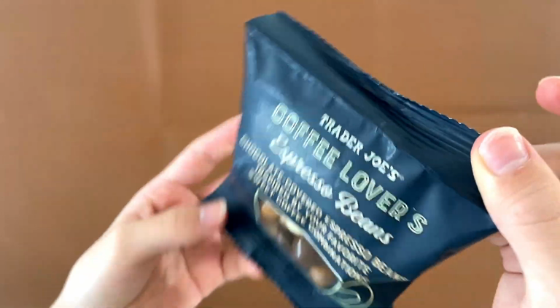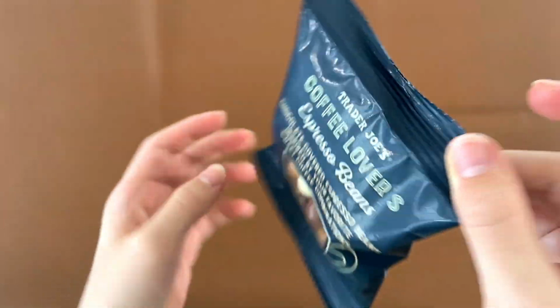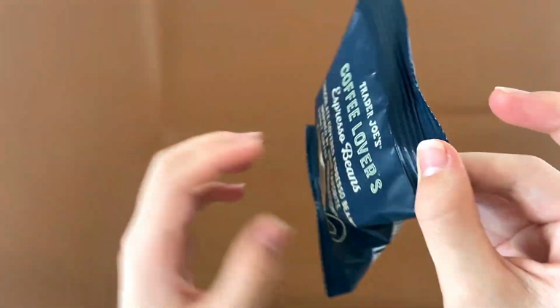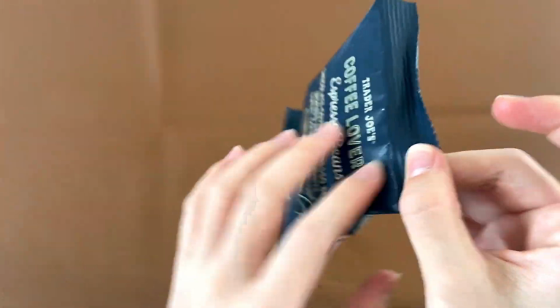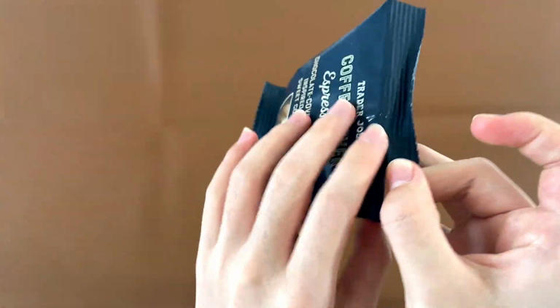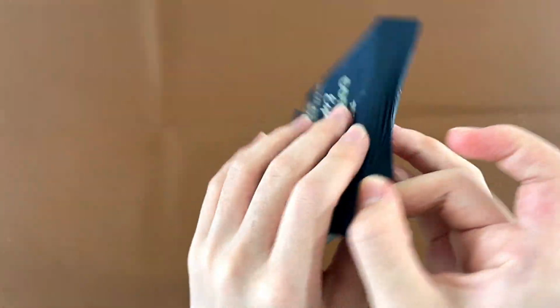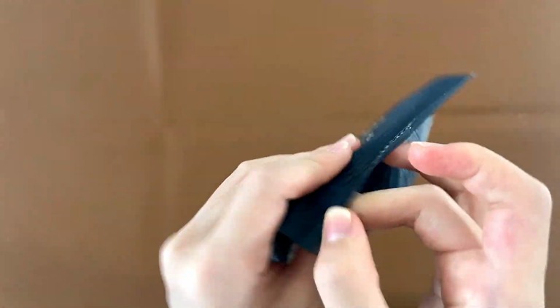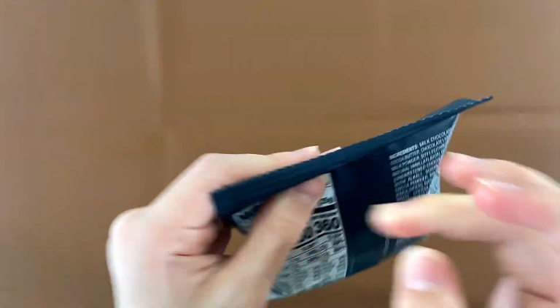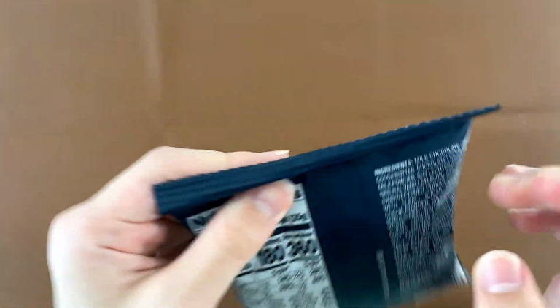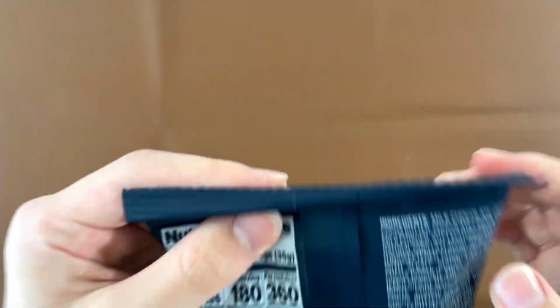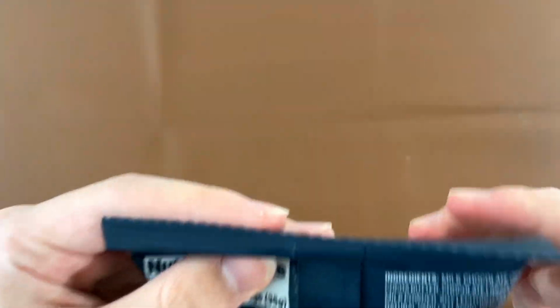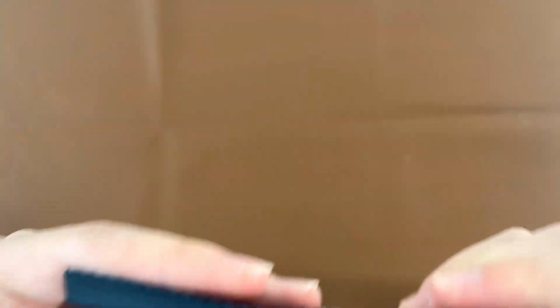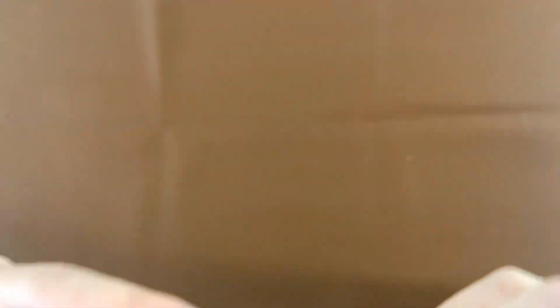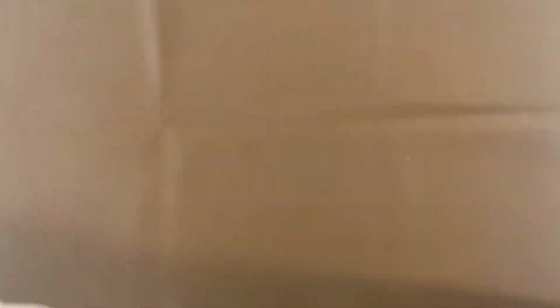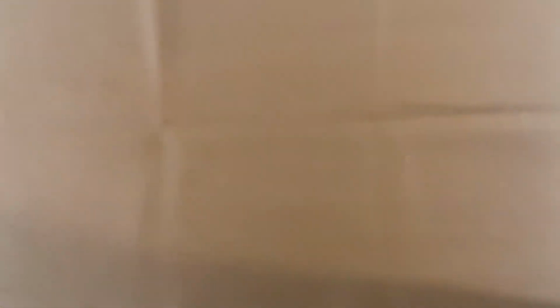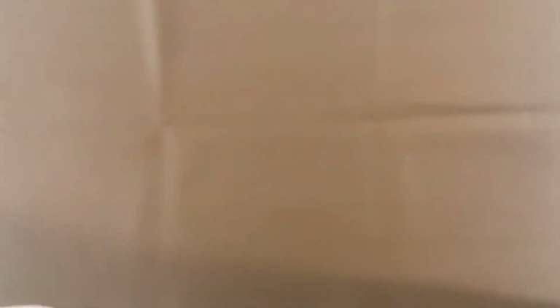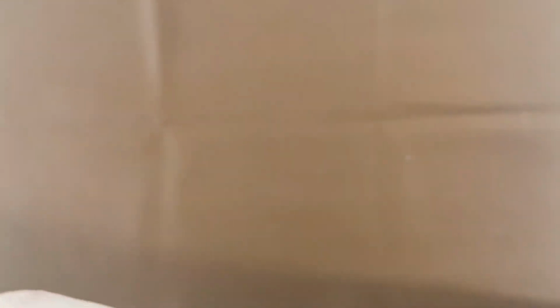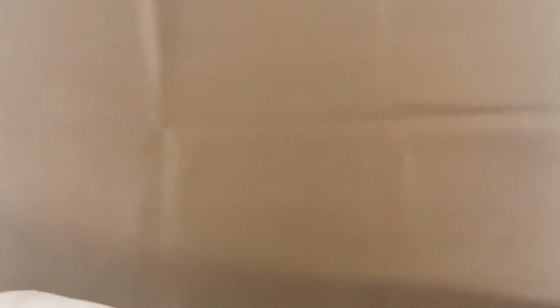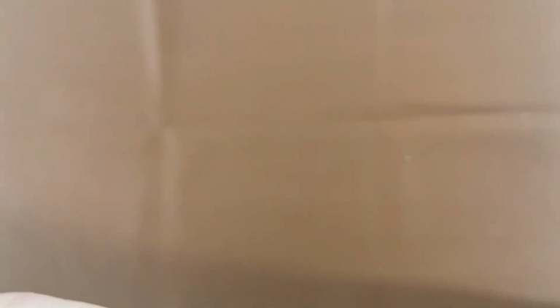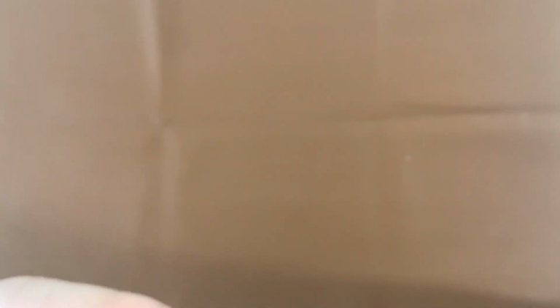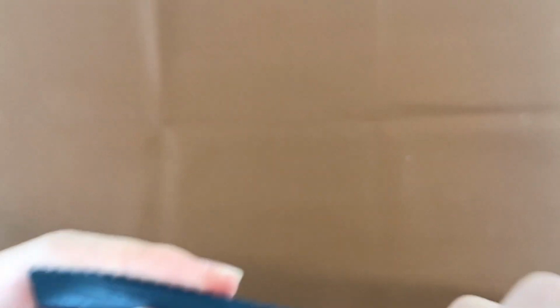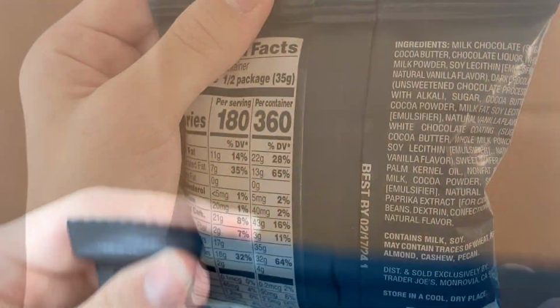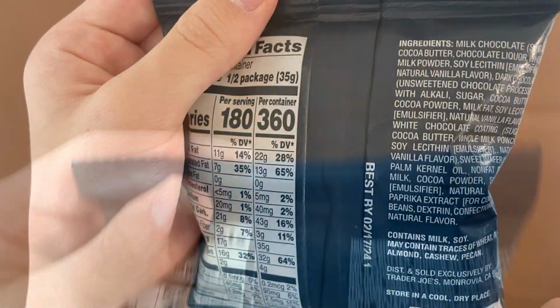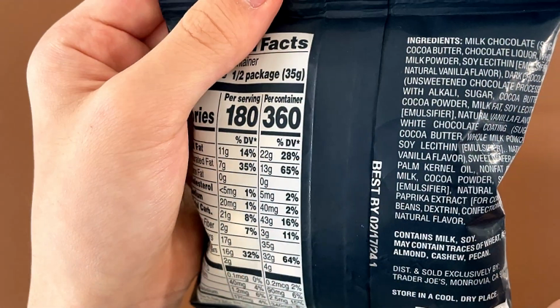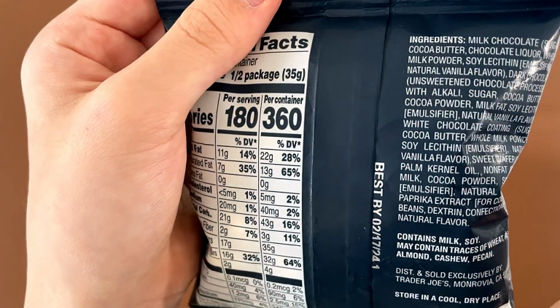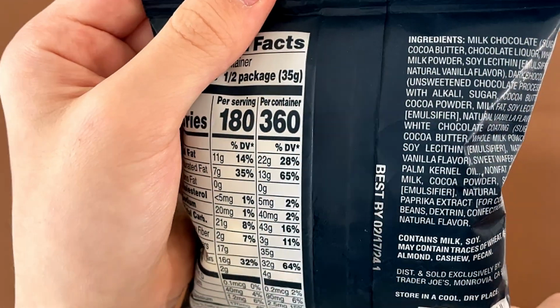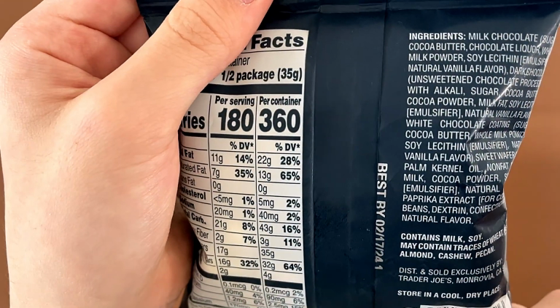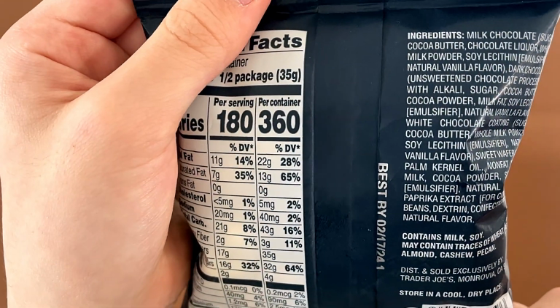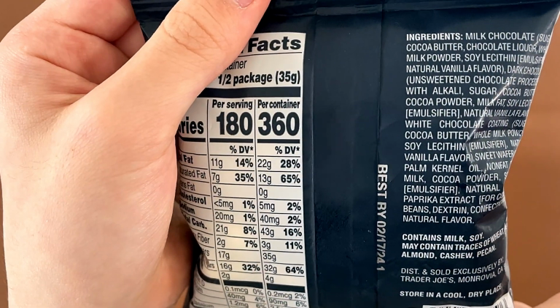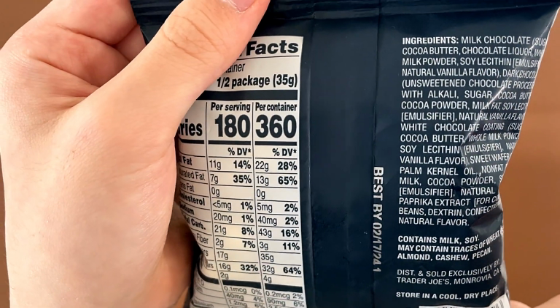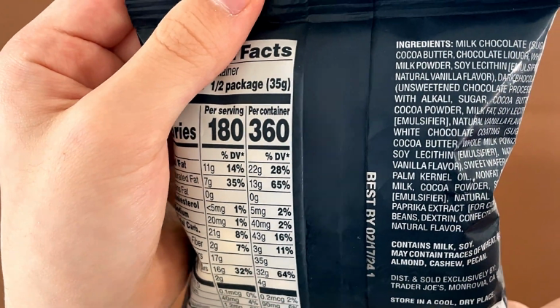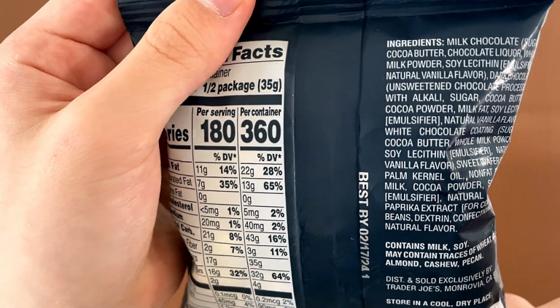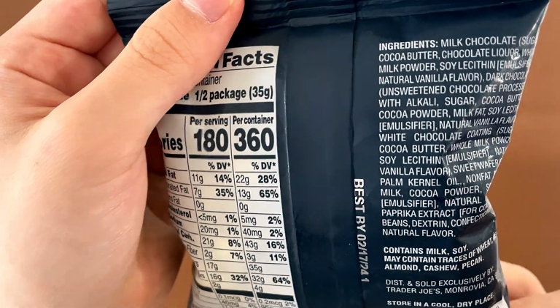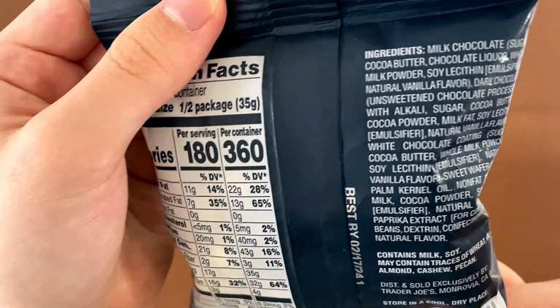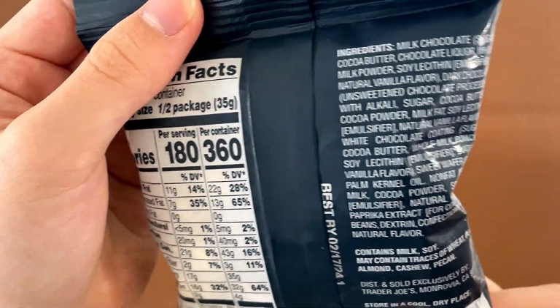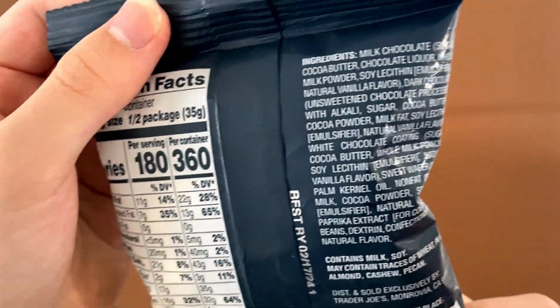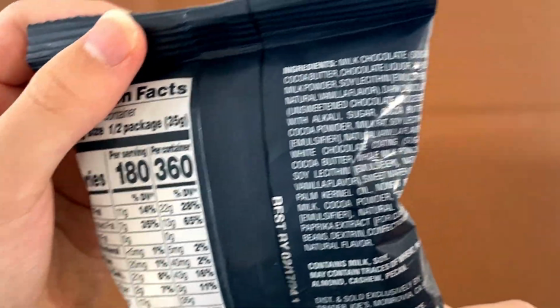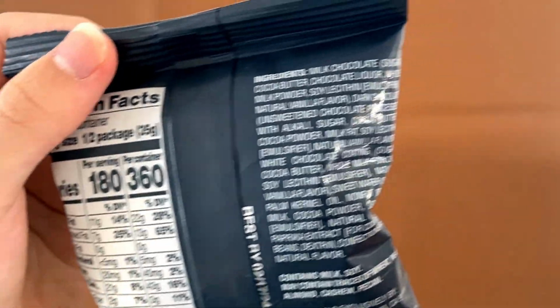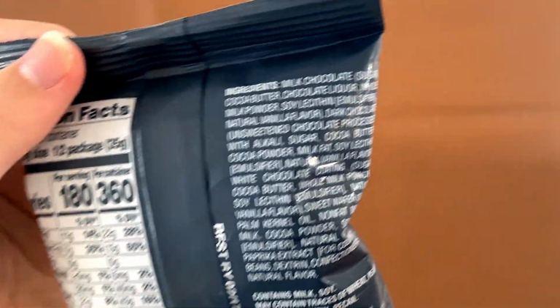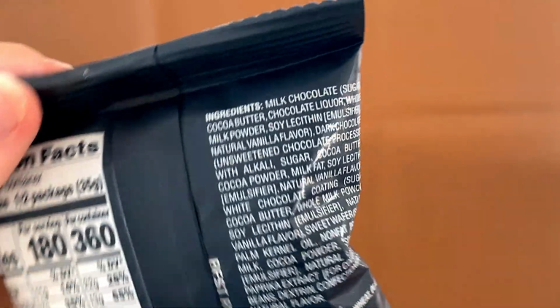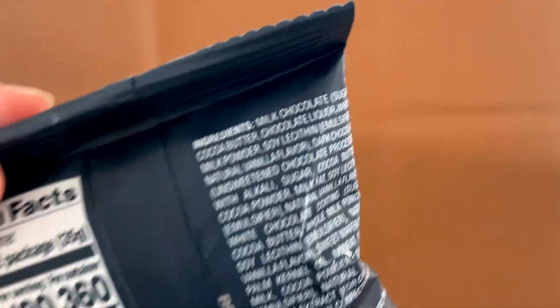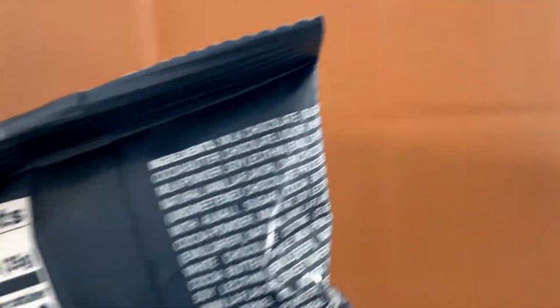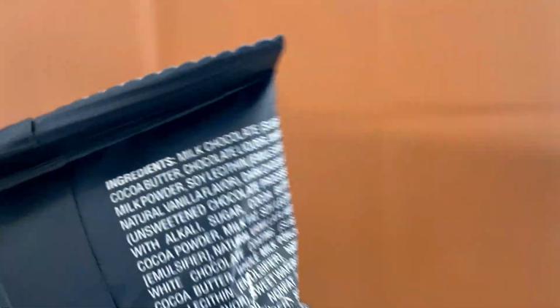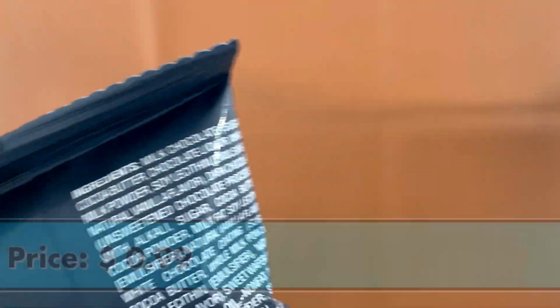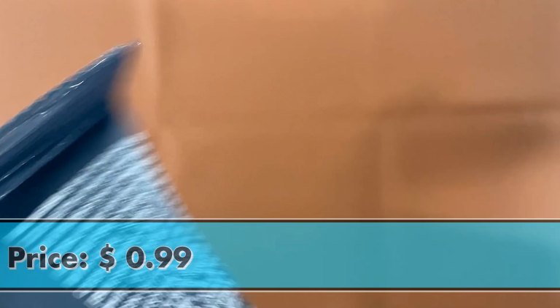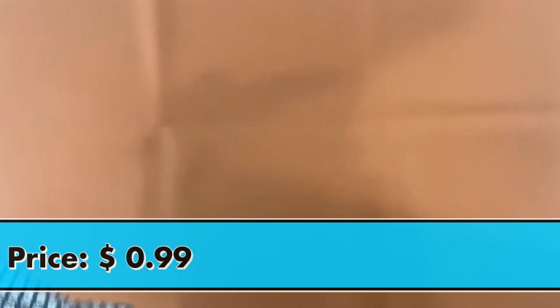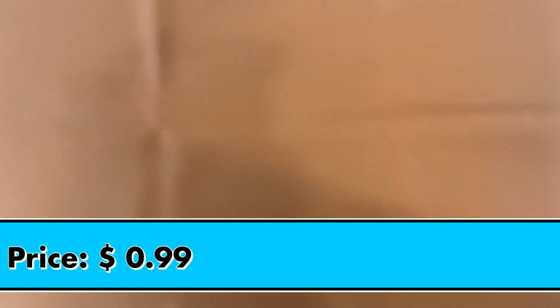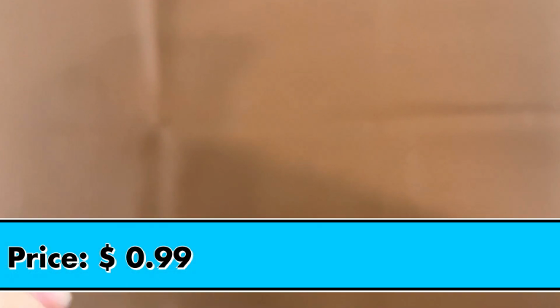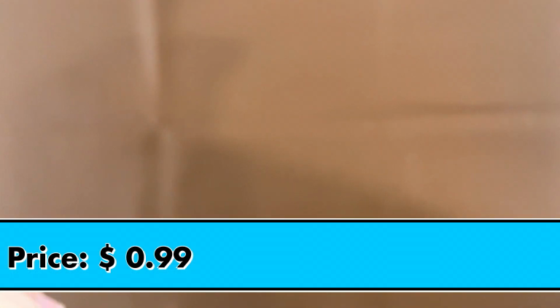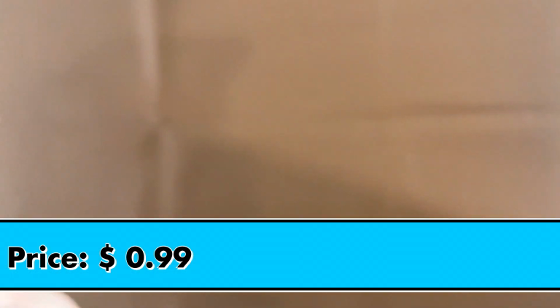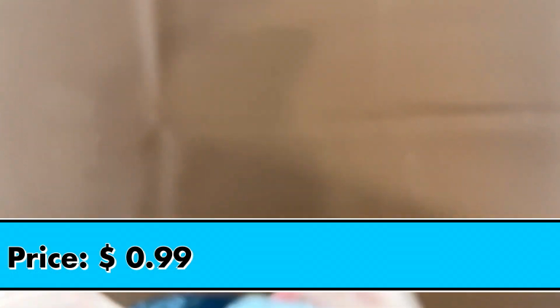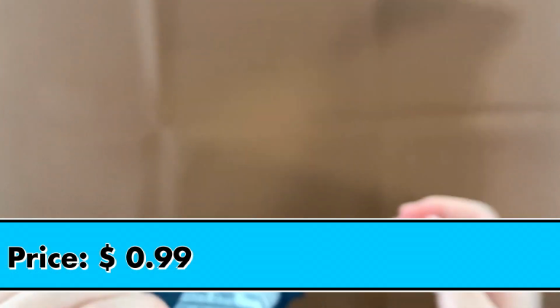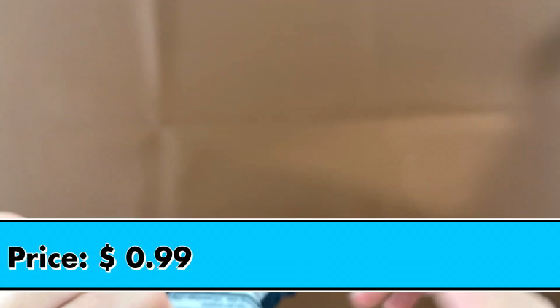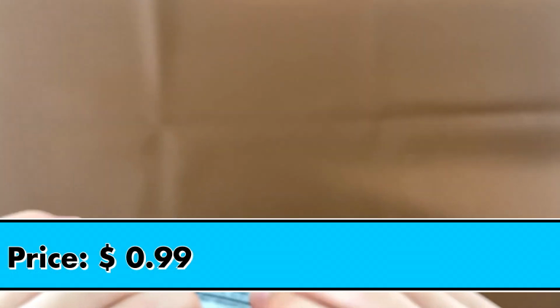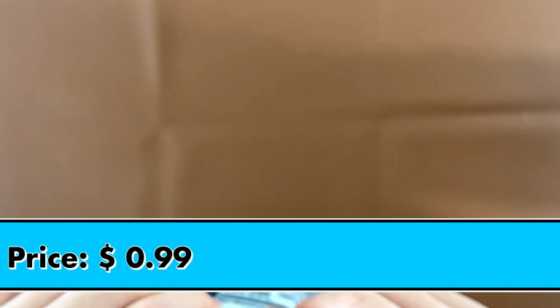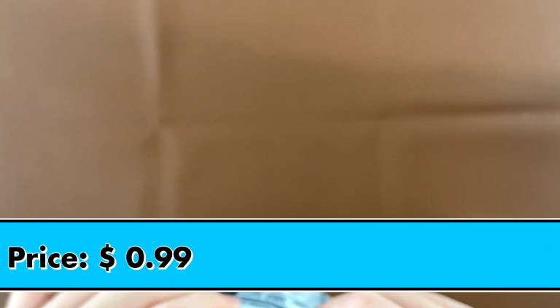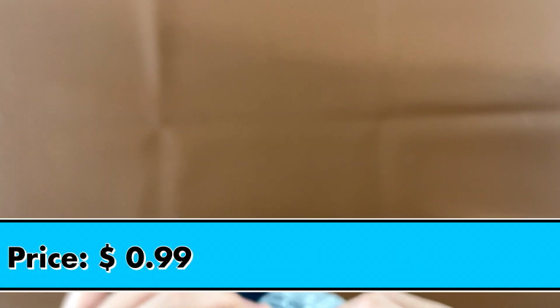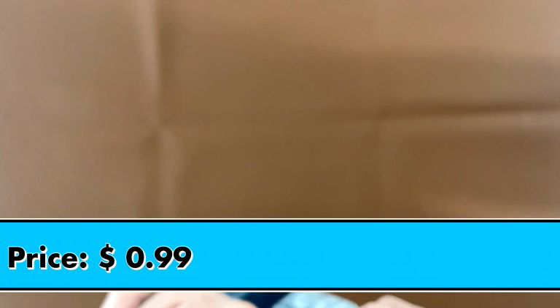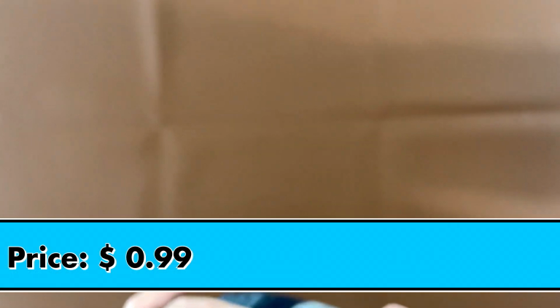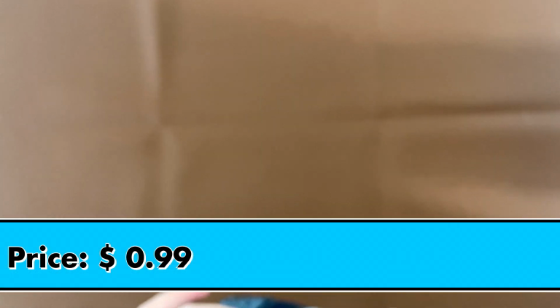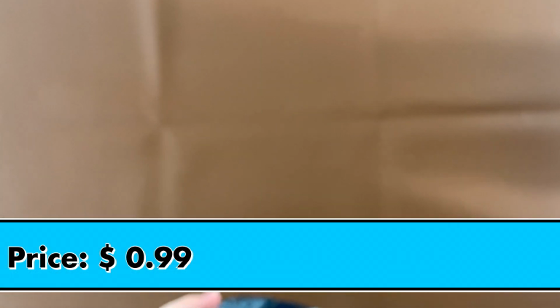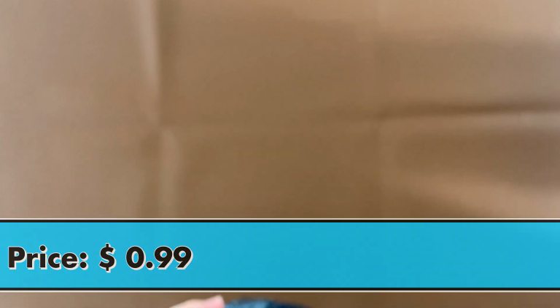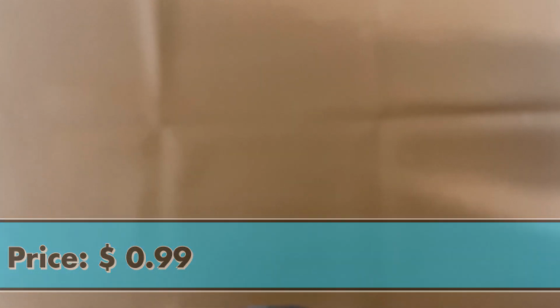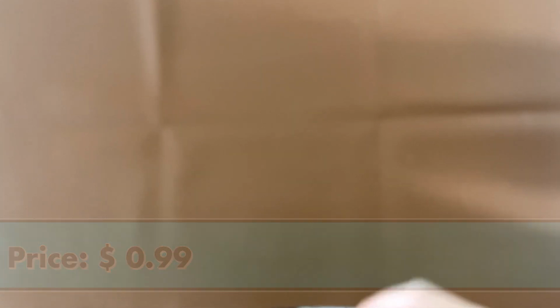You mean like latte and cappuccino and stuff like that? It's milk and soy — okay, that makes sense. The price is 99 cents.